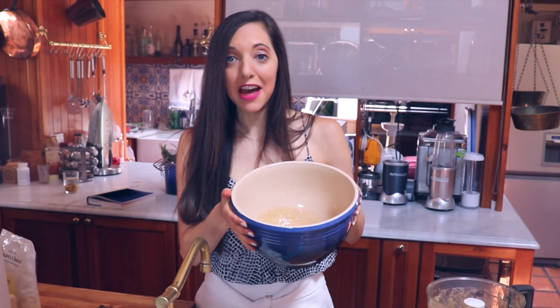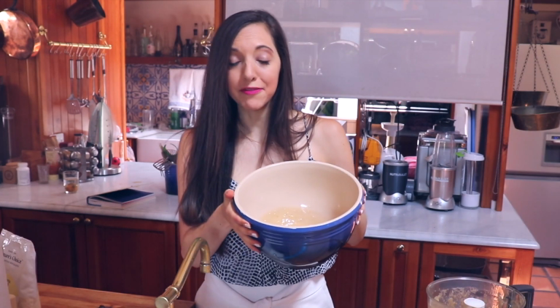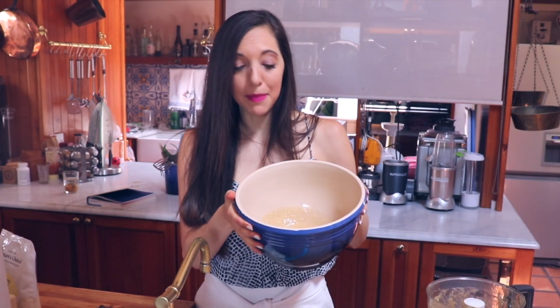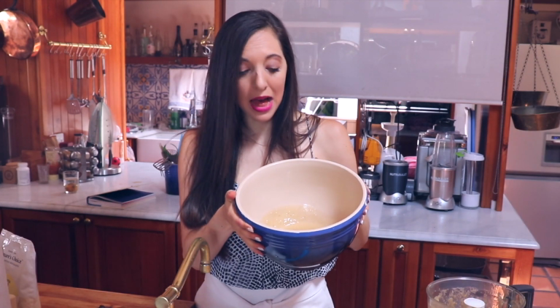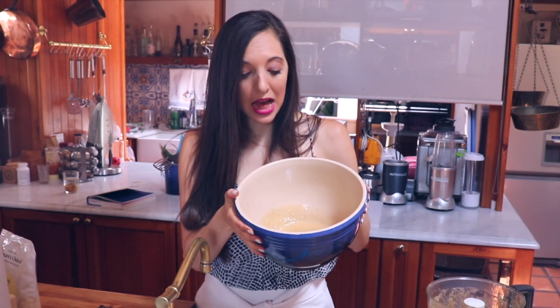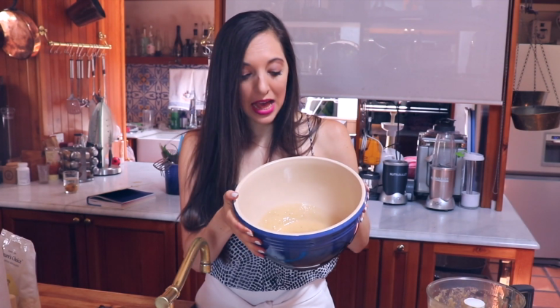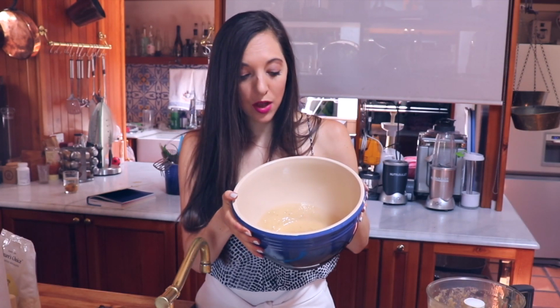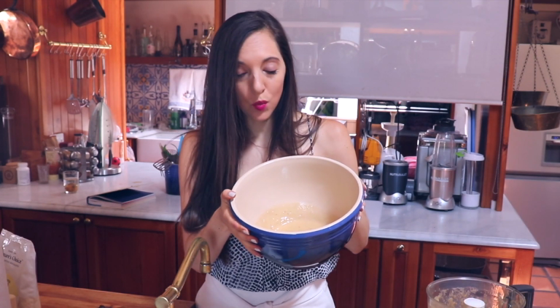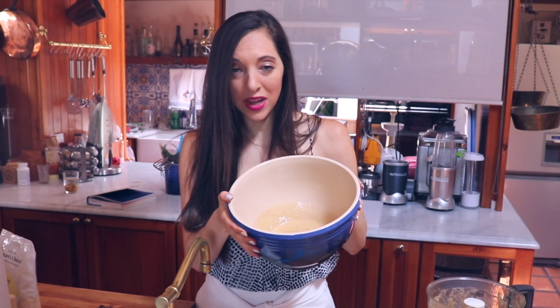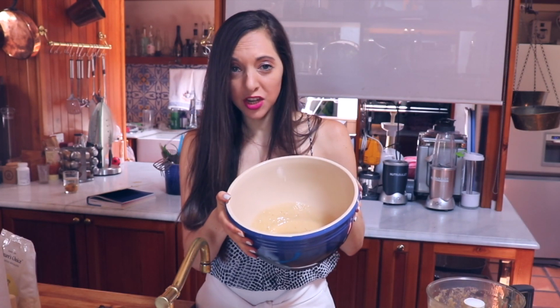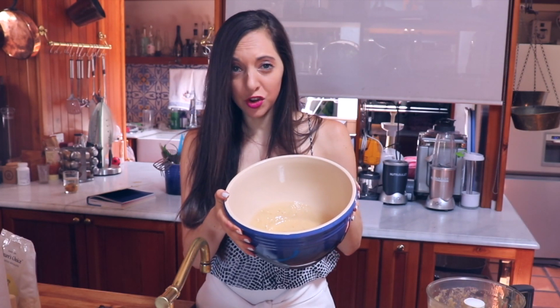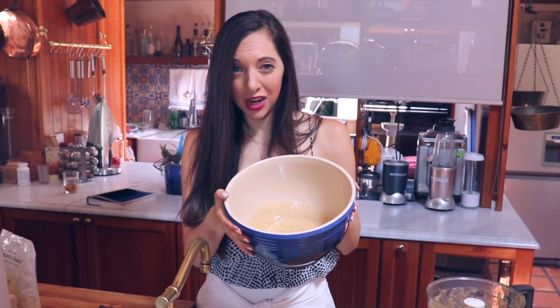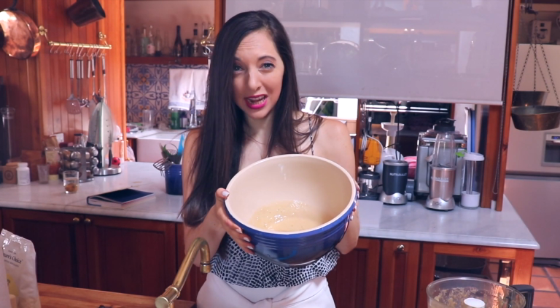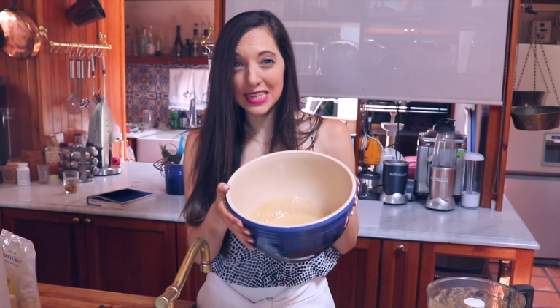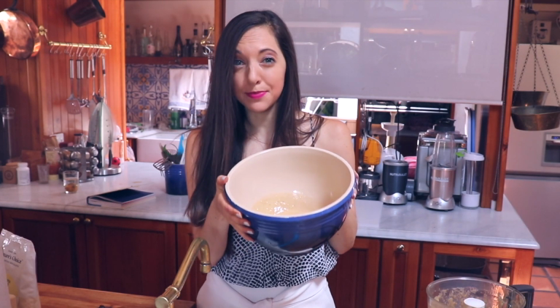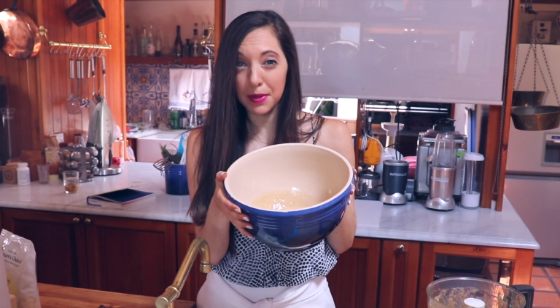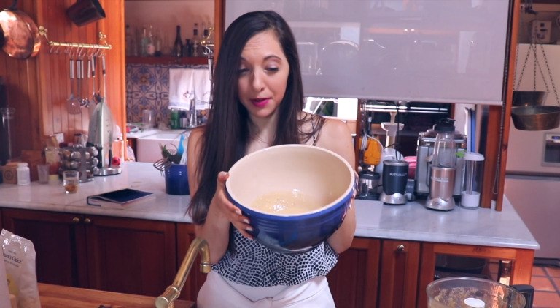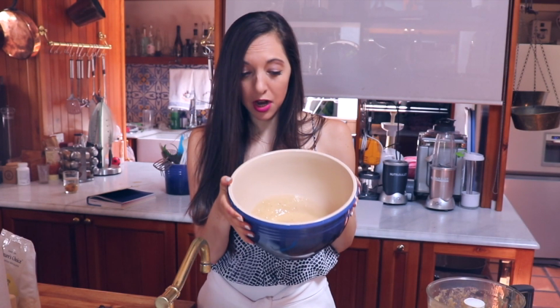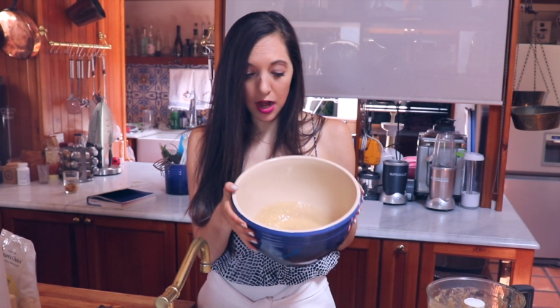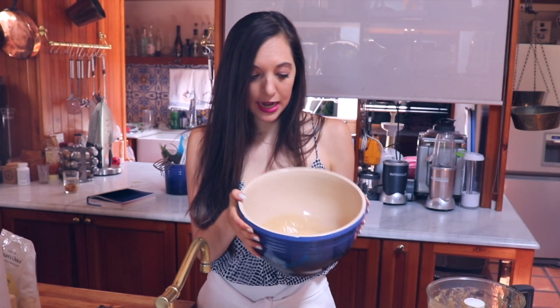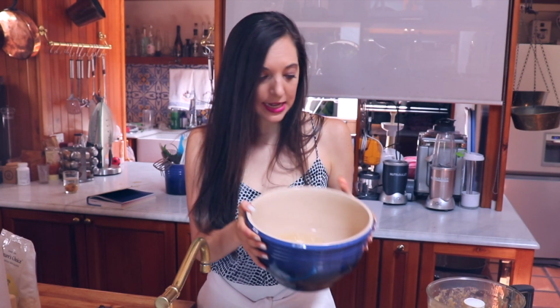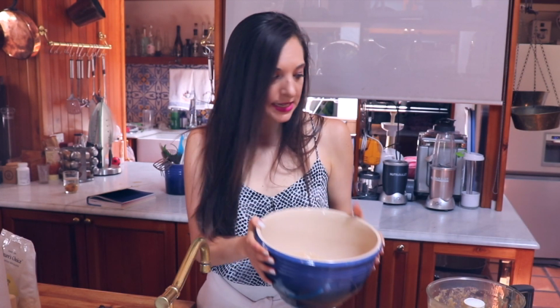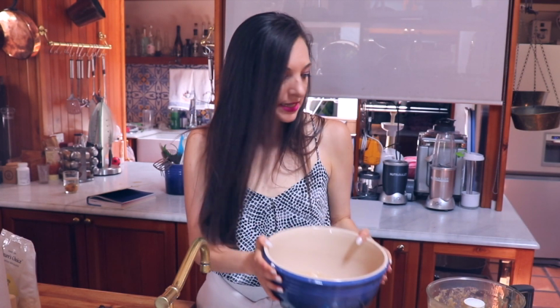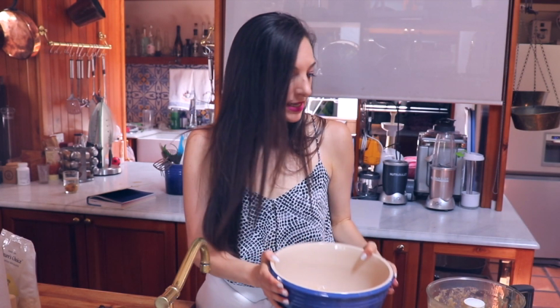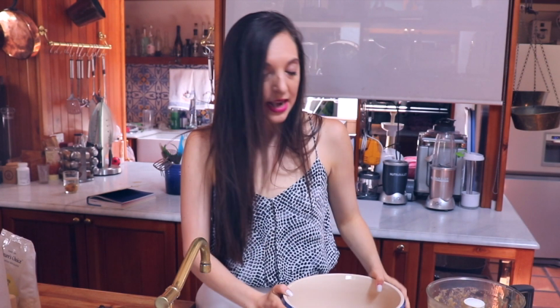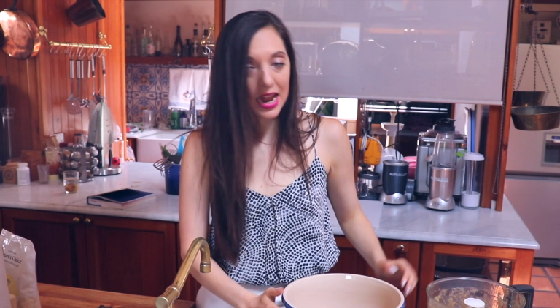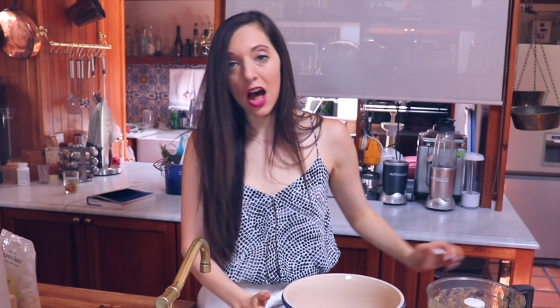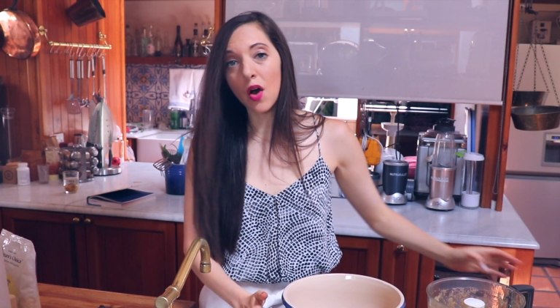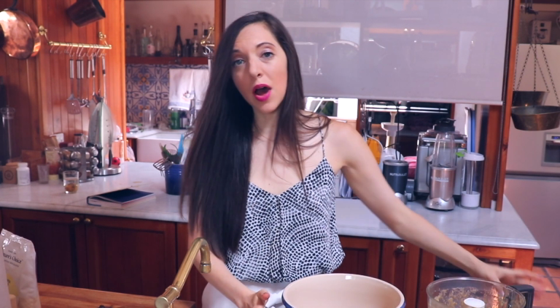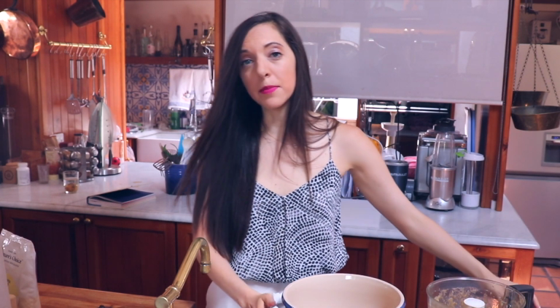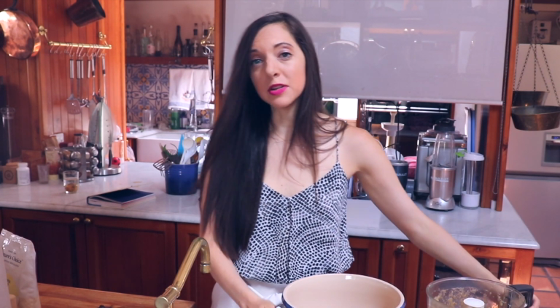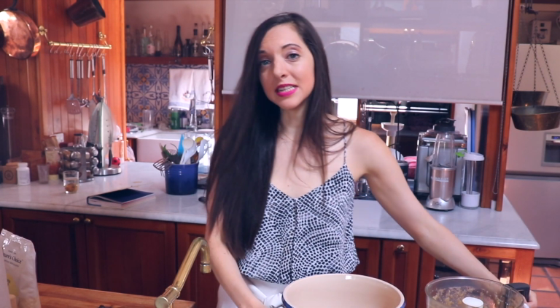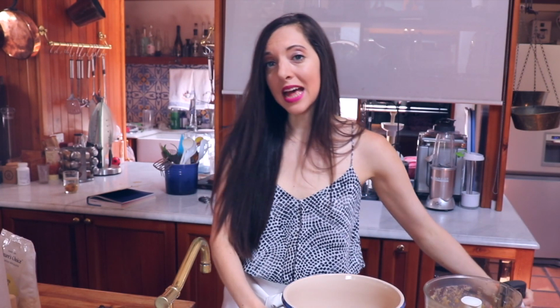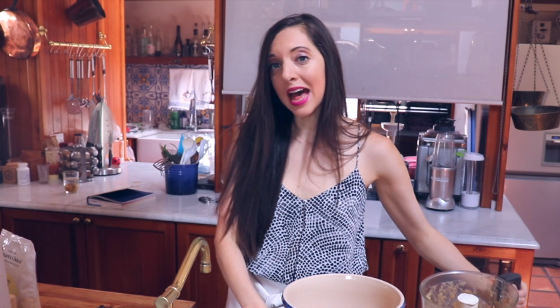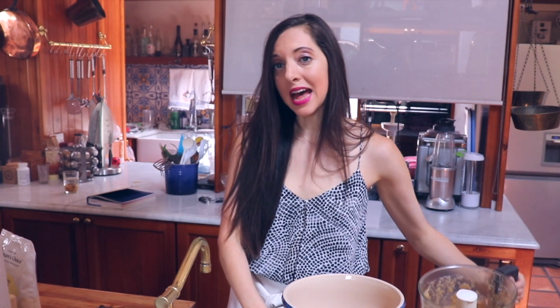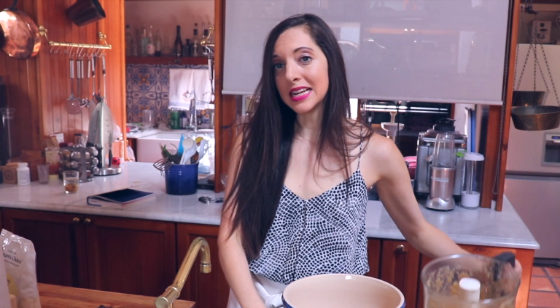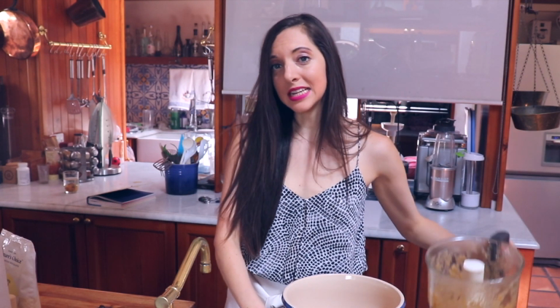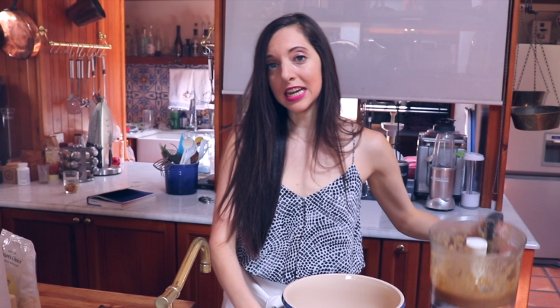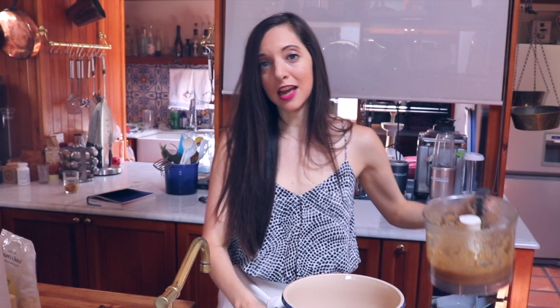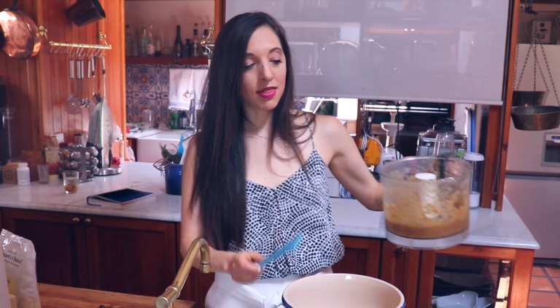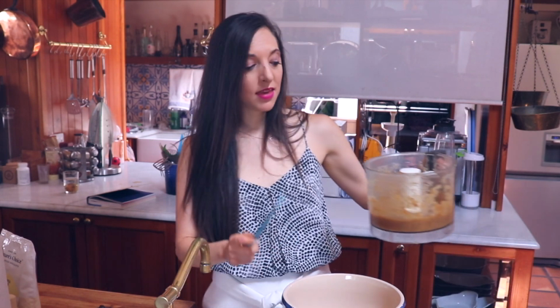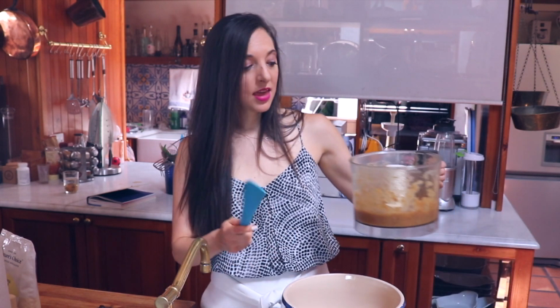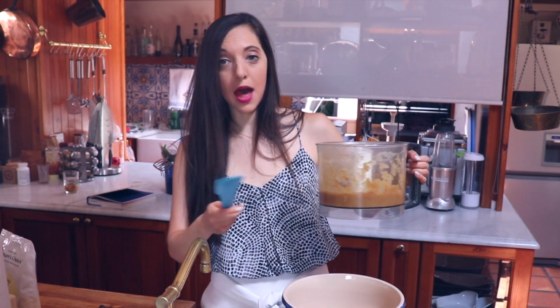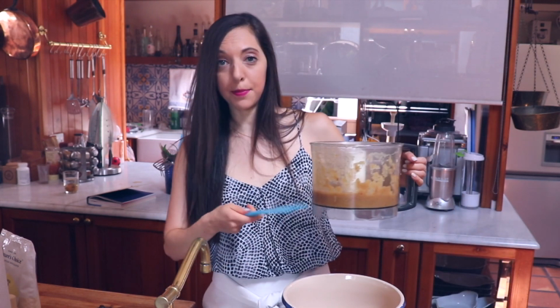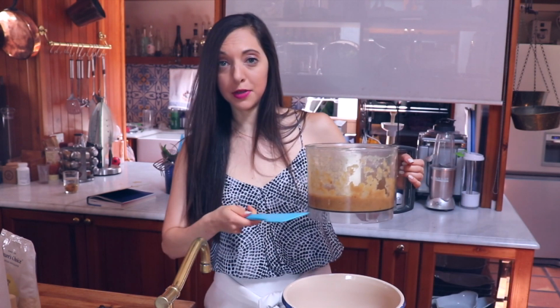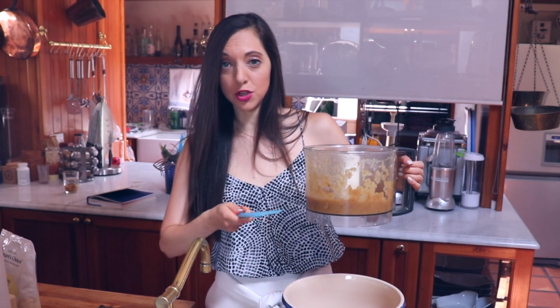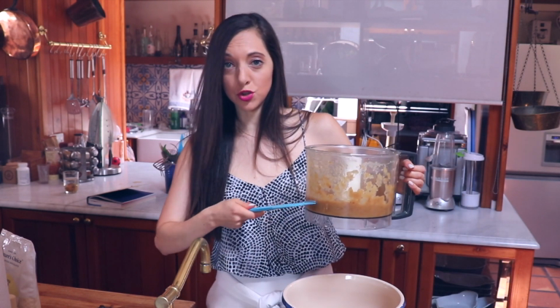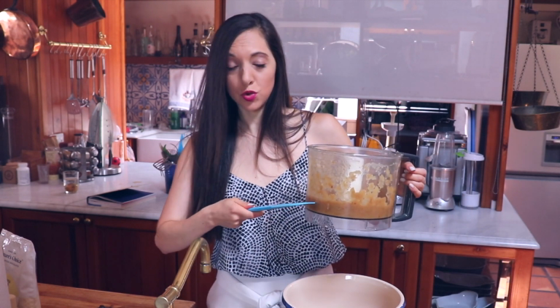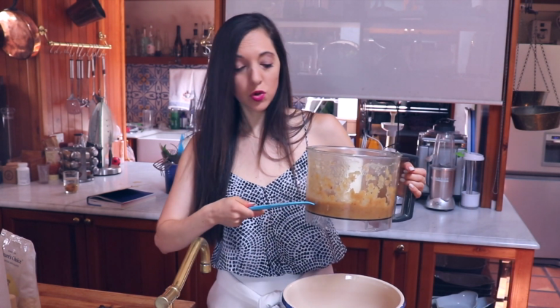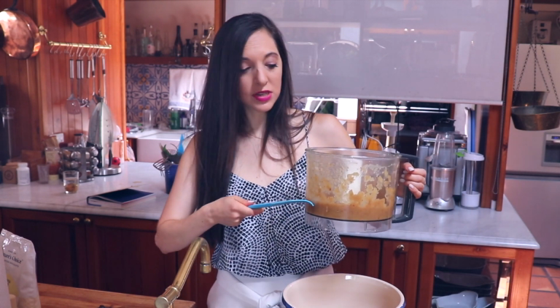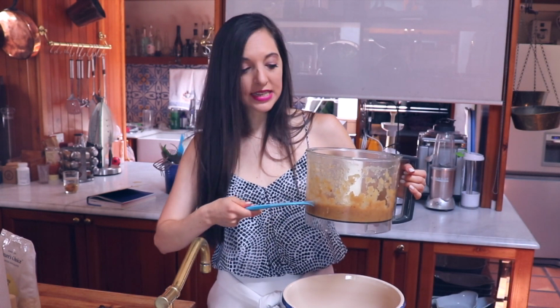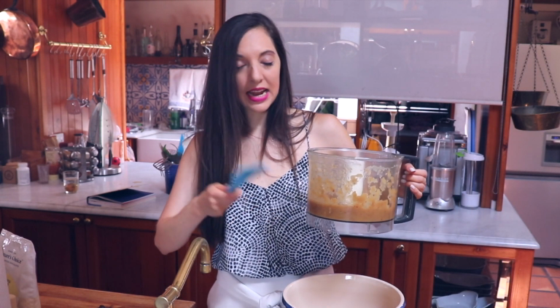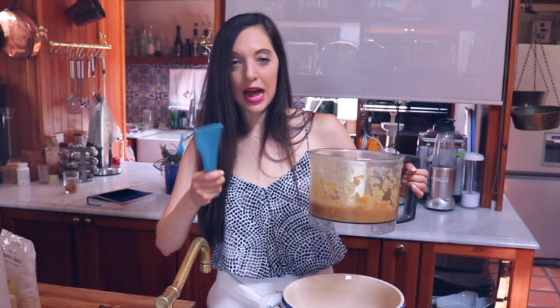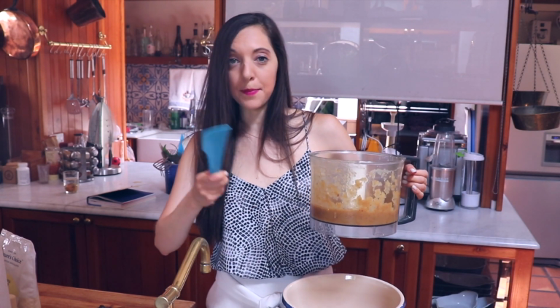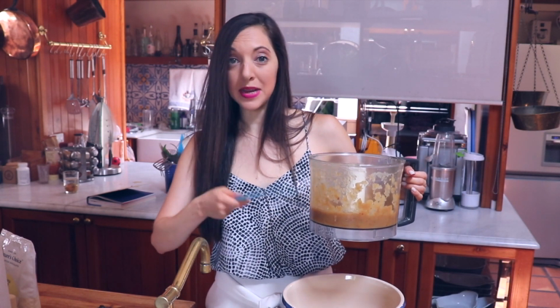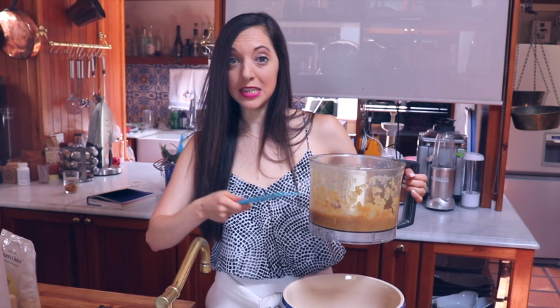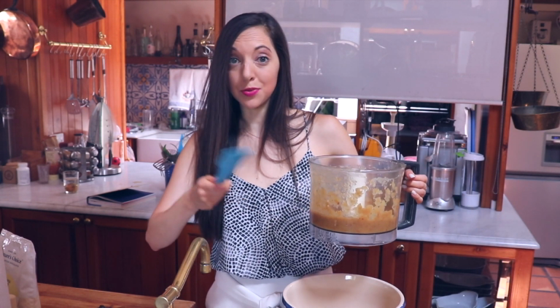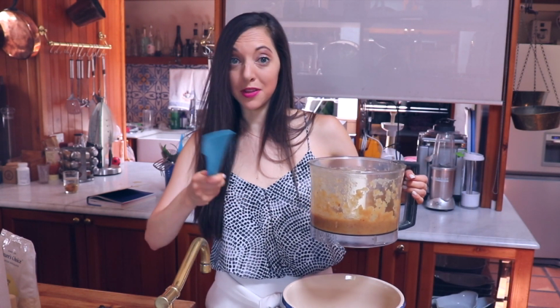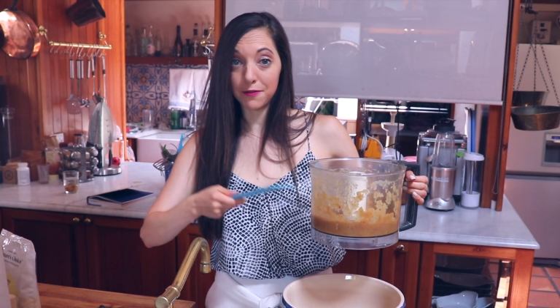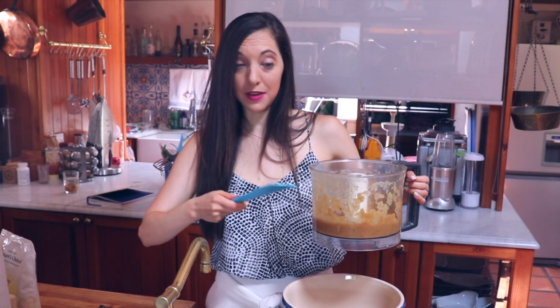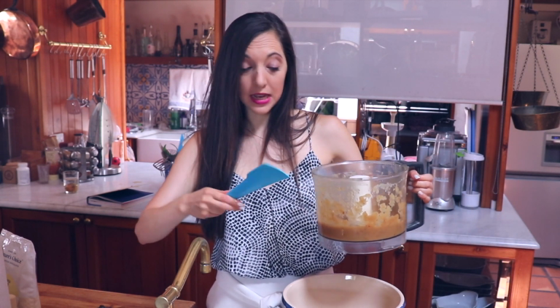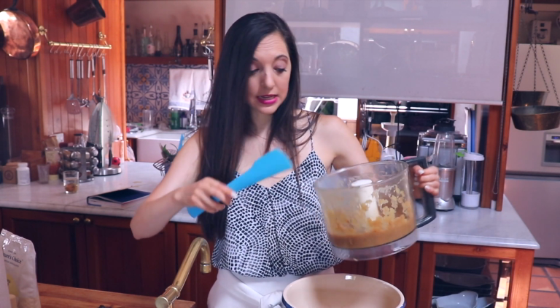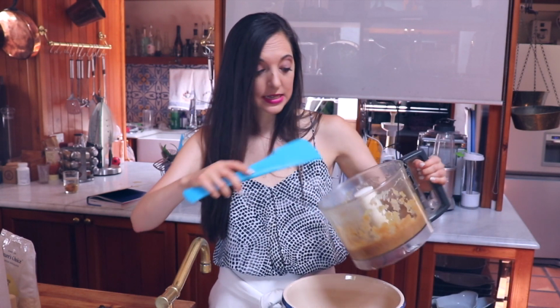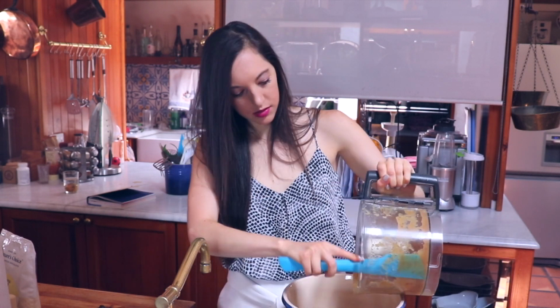Here I have my wet ingredients, my bananas, and now I'm just adding the apple sauce that I mixed with the figs.